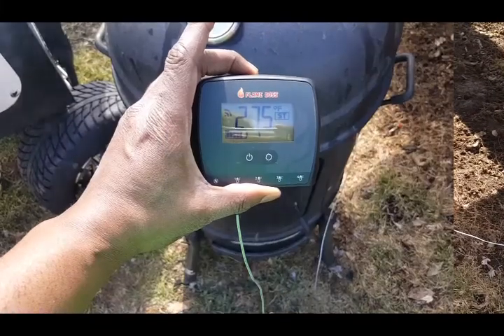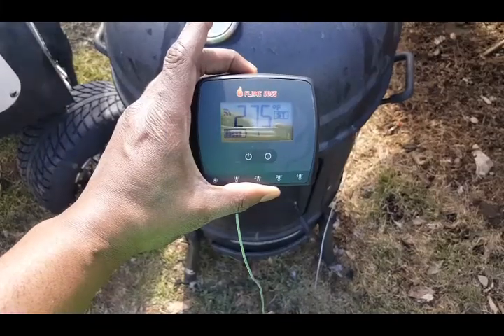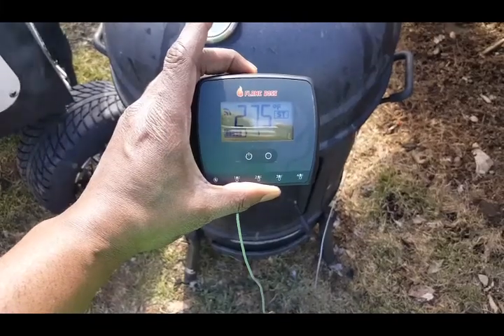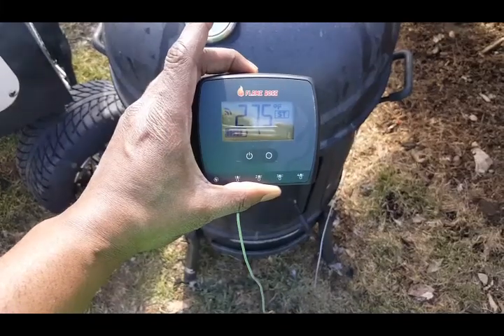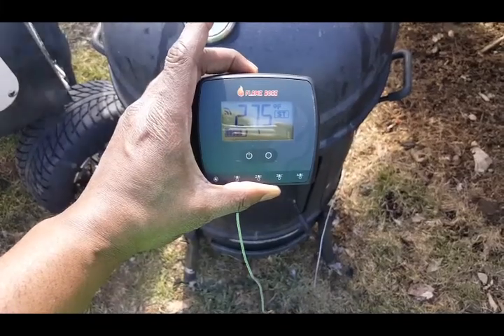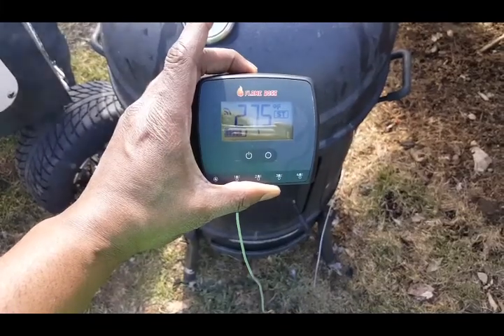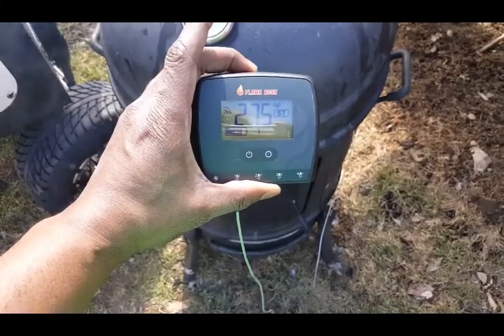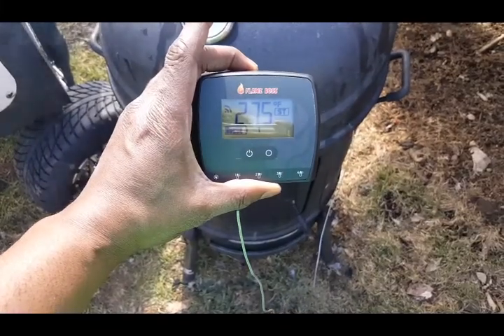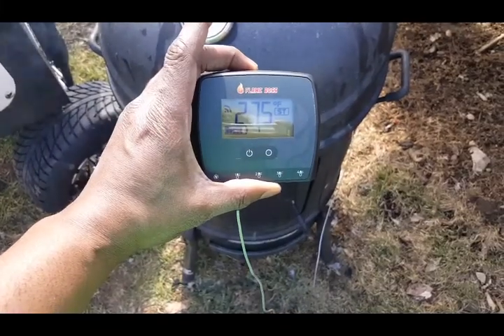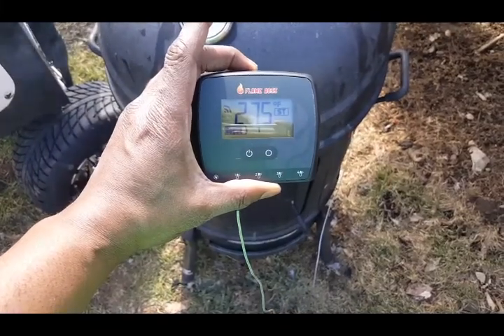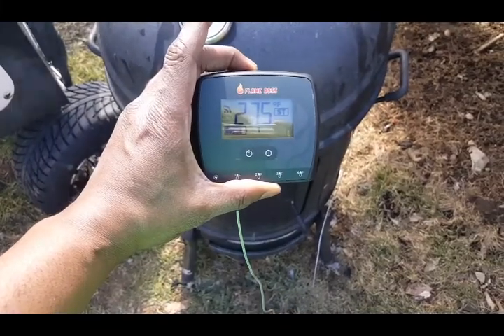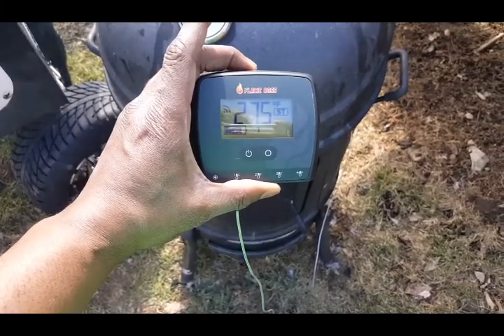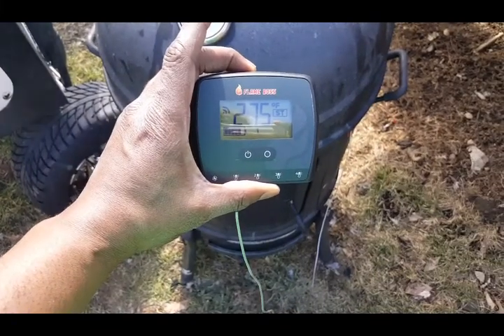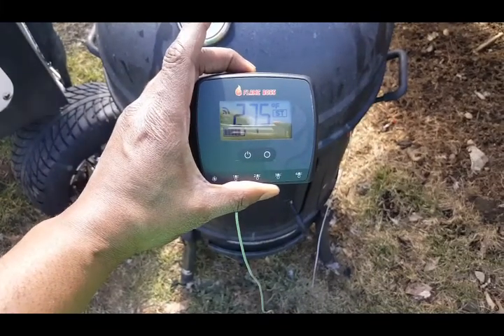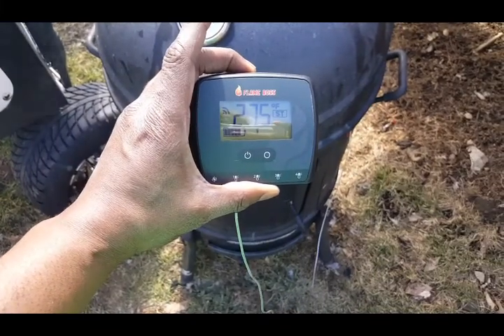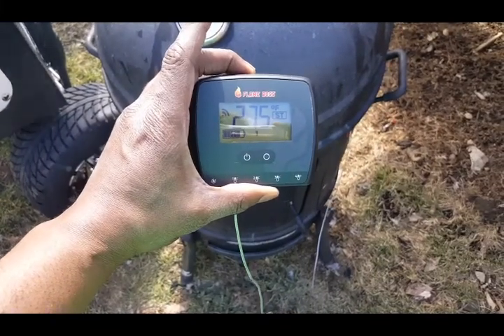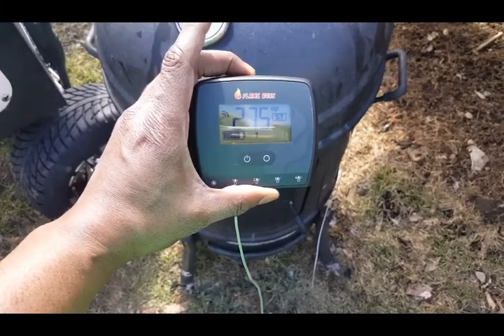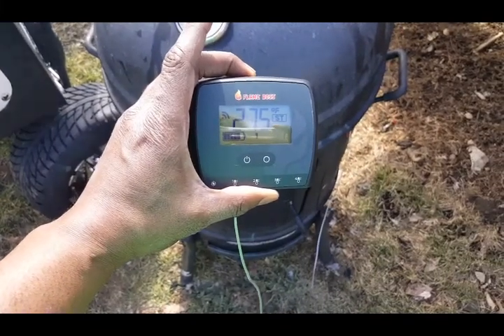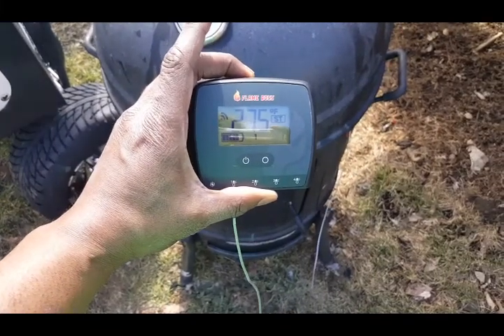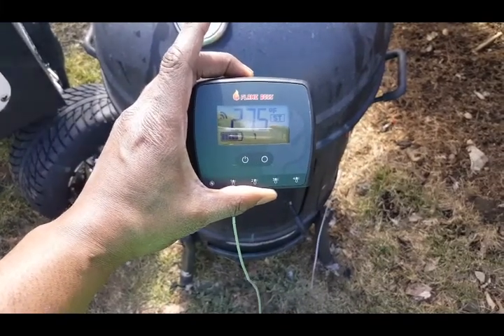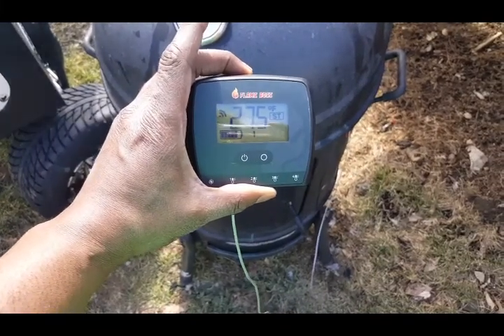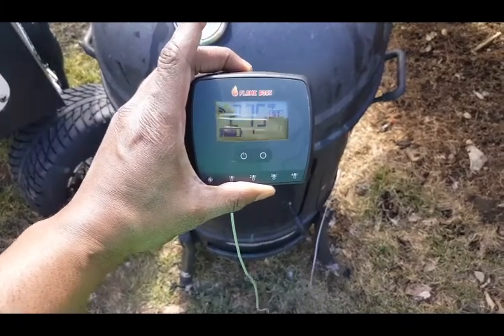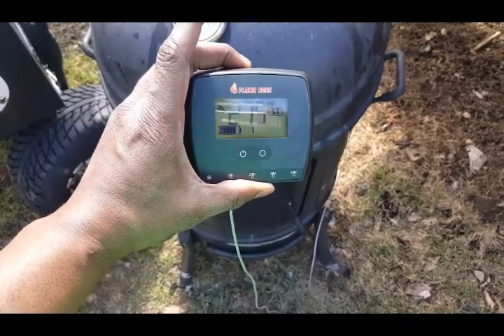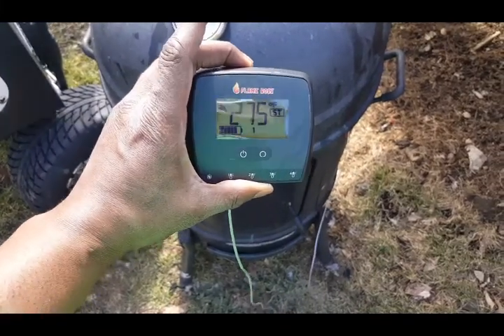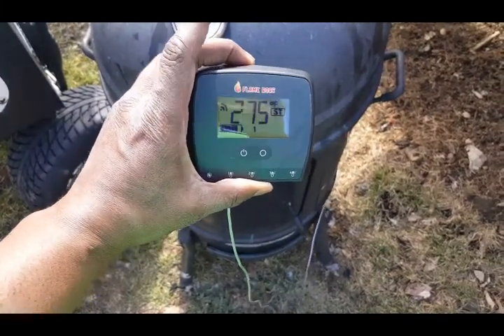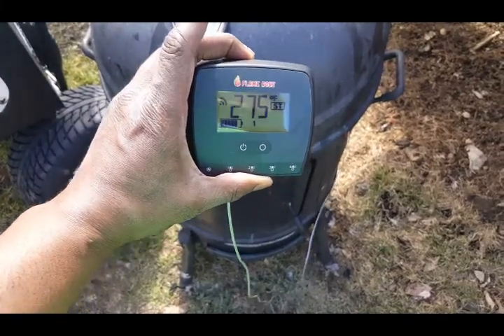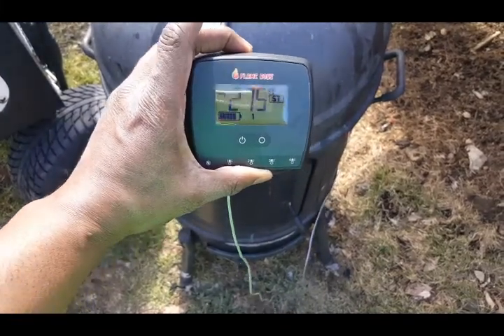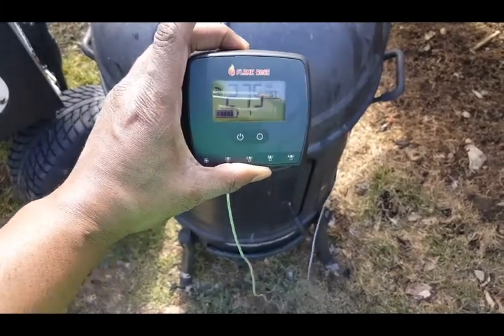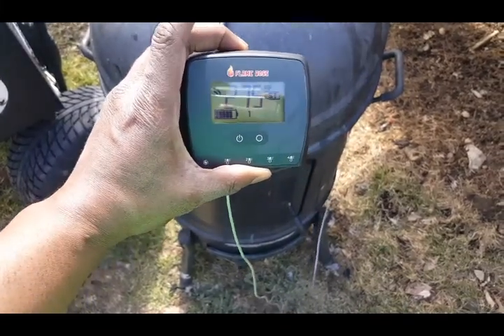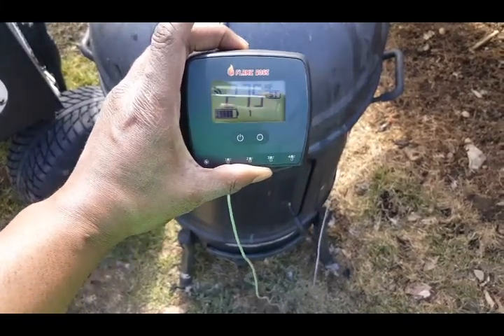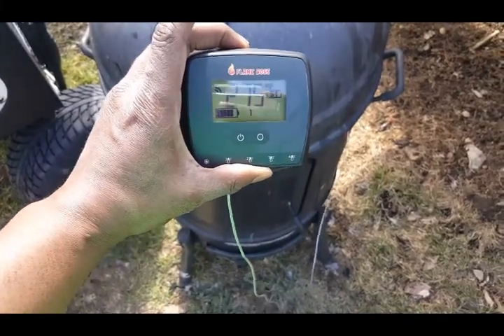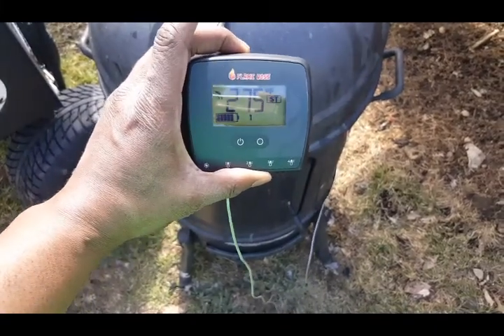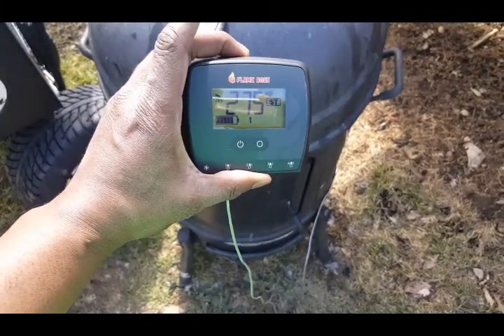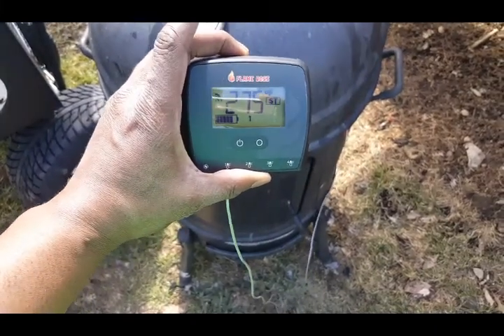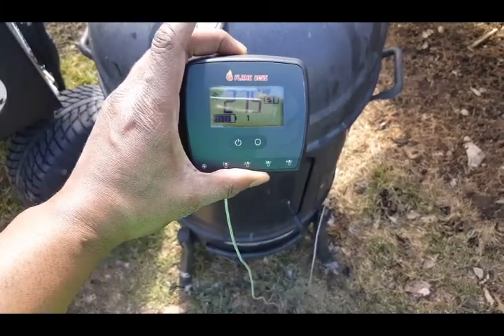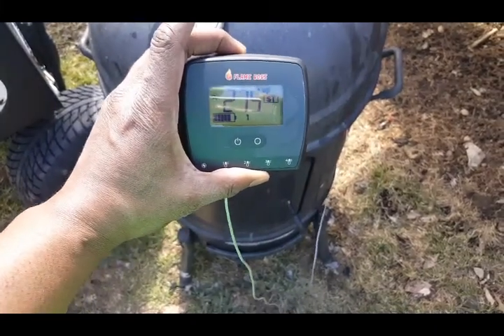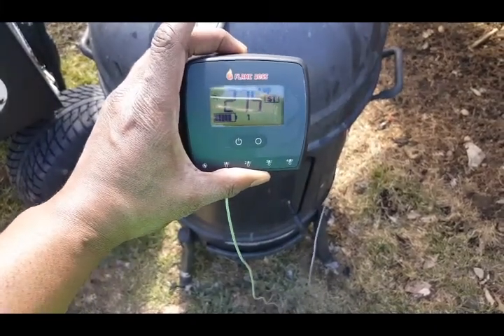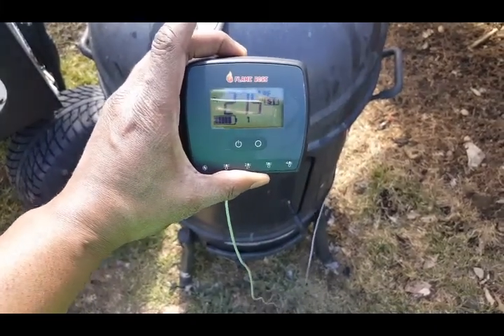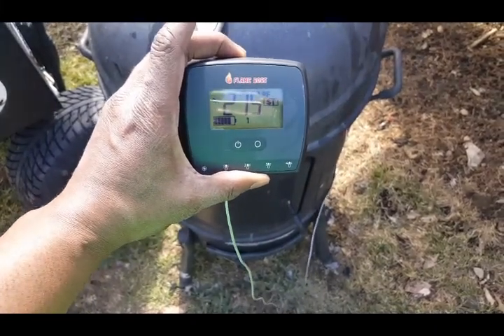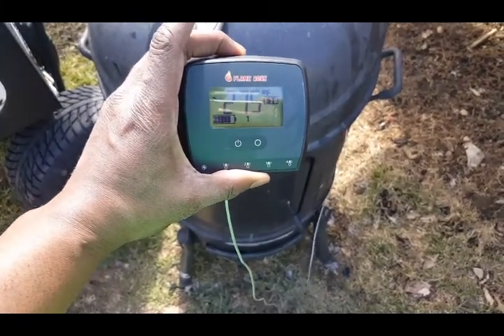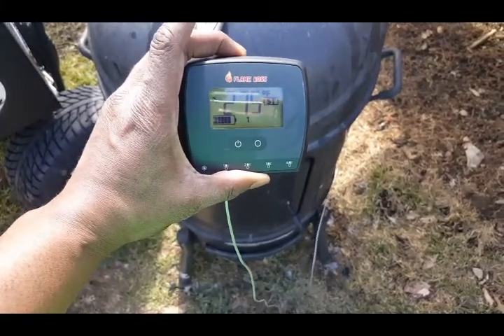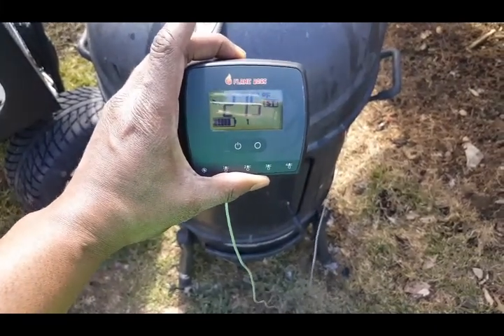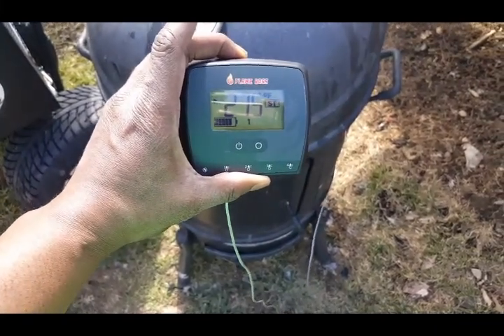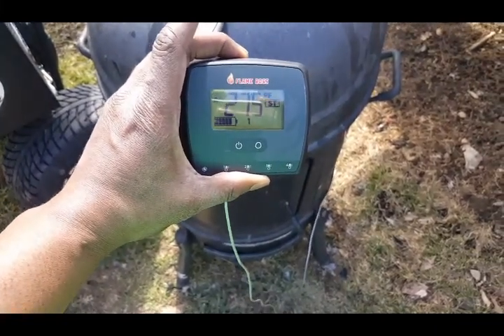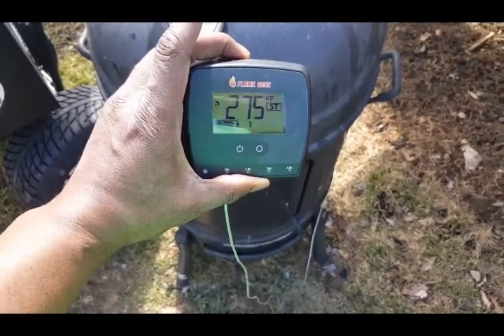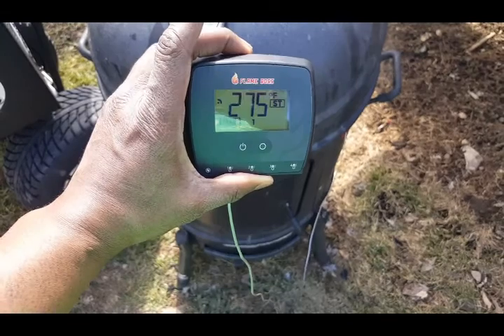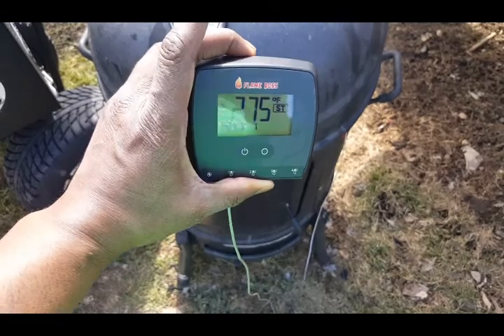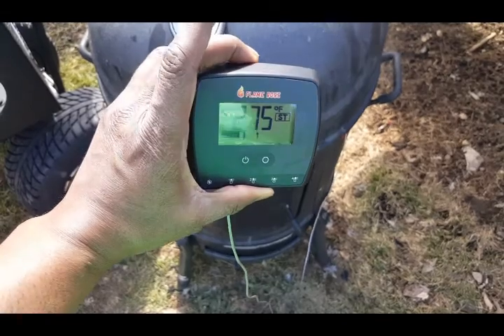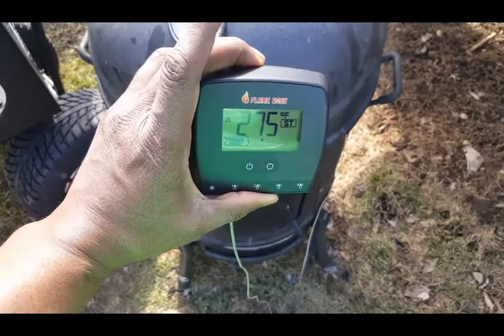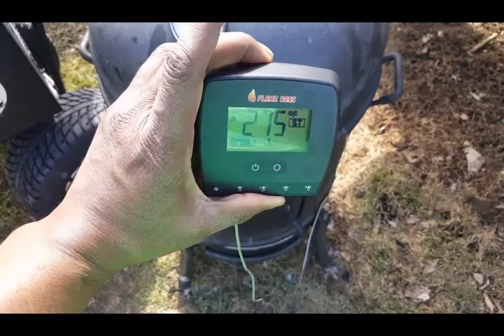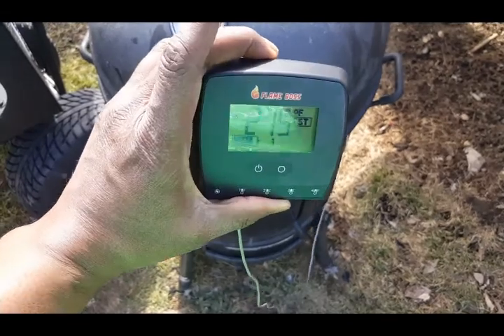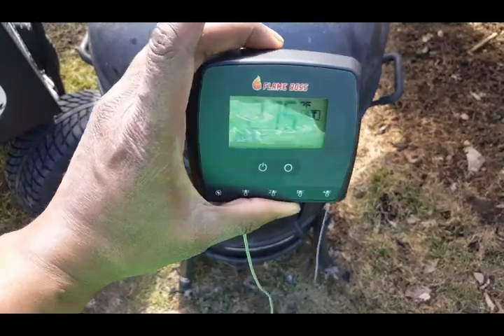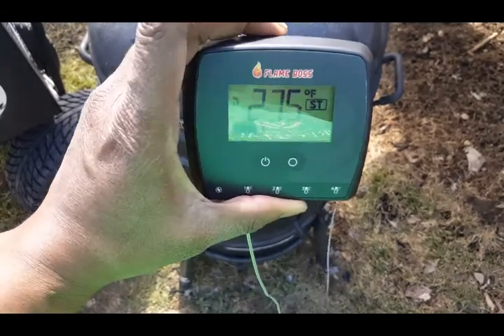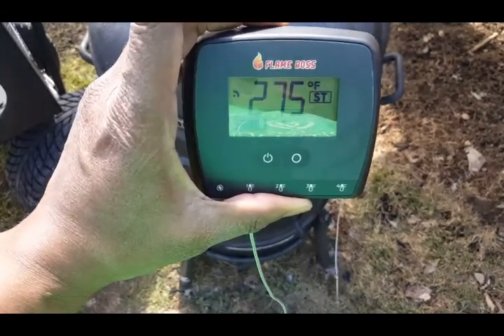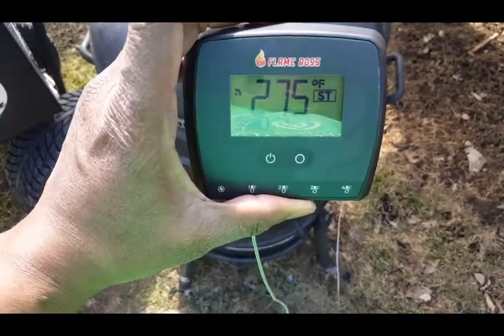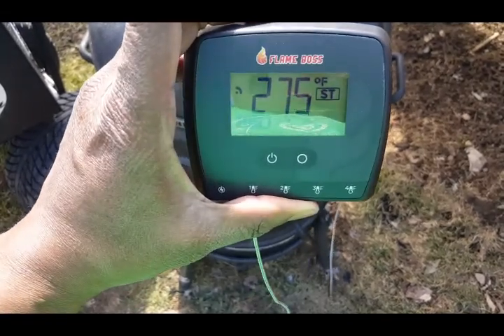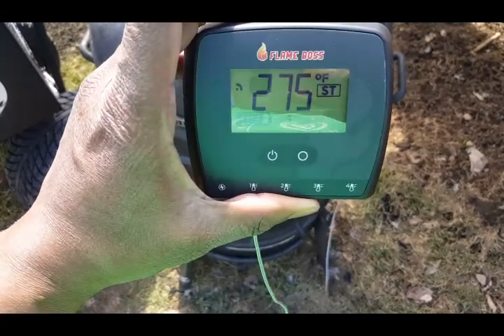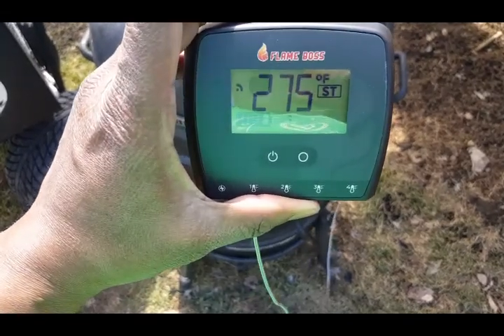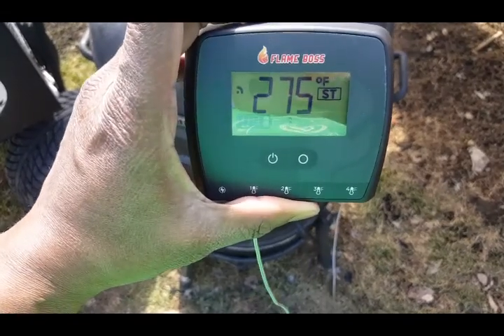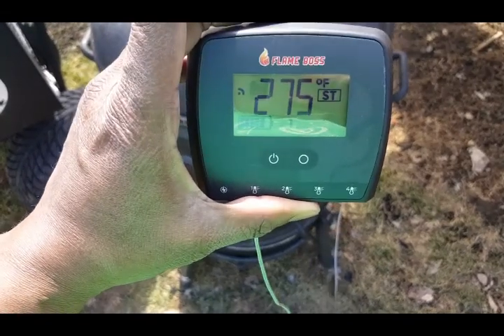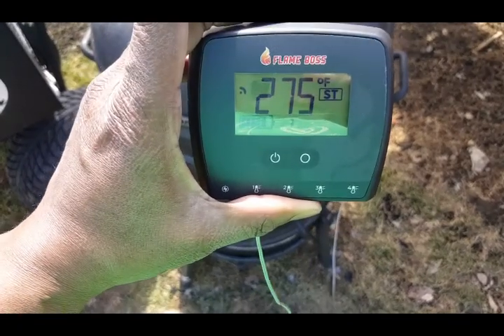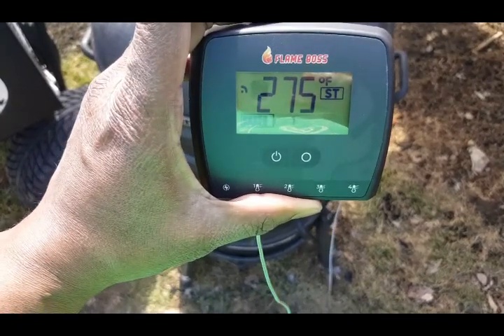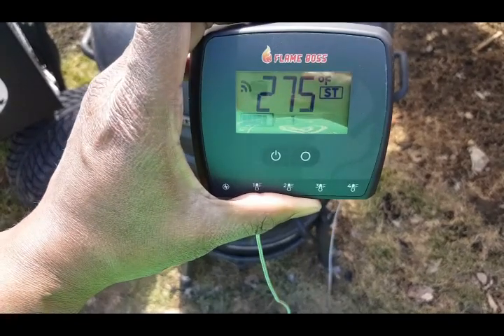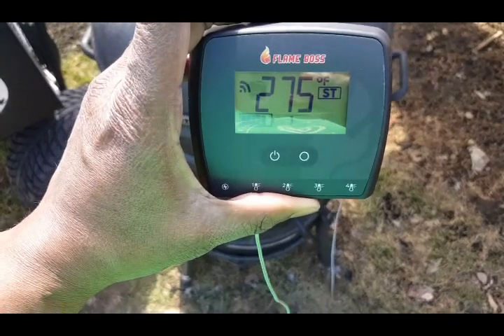Just a quick pop-in — when I say you can dial these things in, I really mean you can dial these things in.